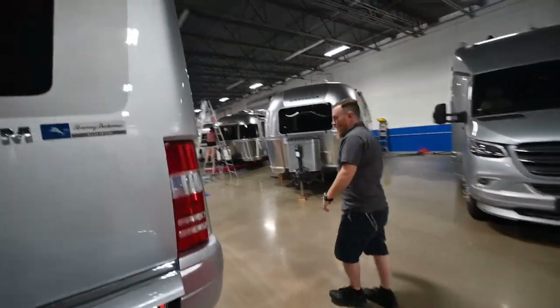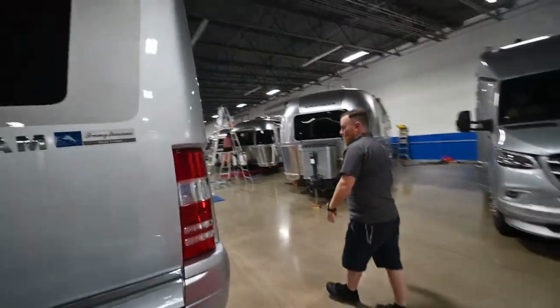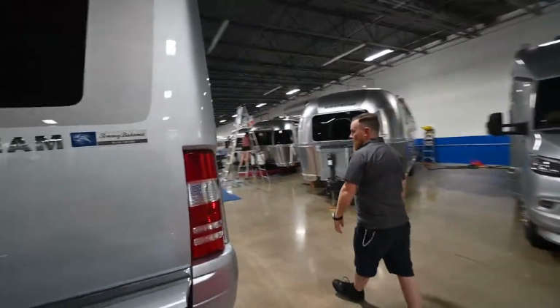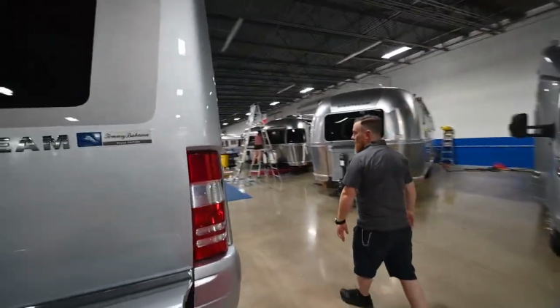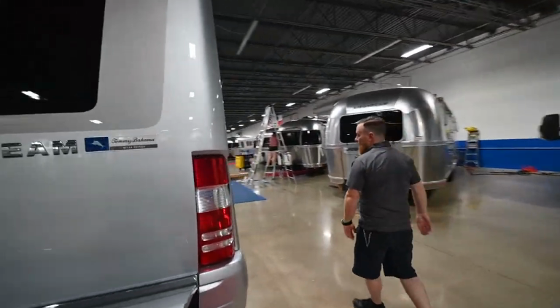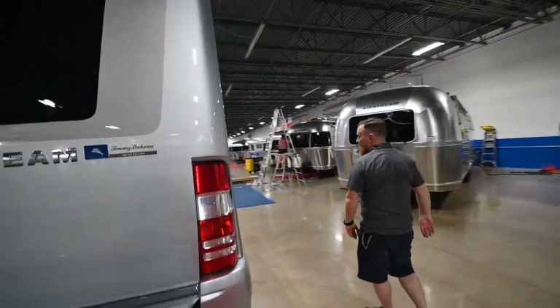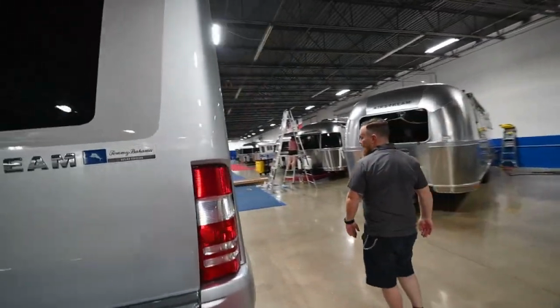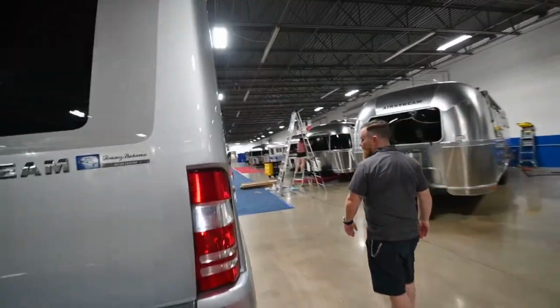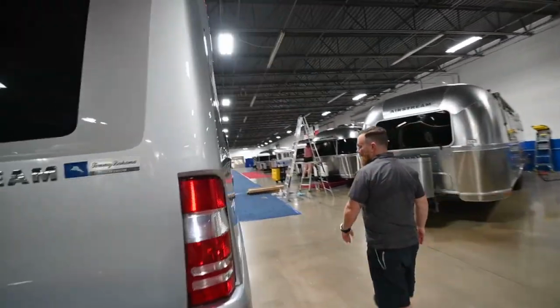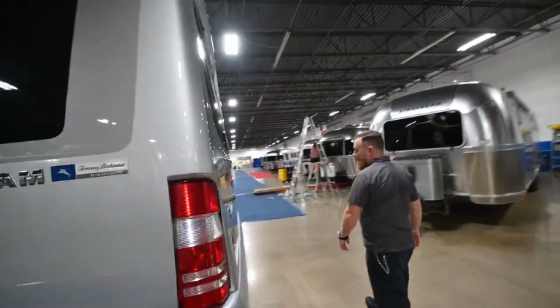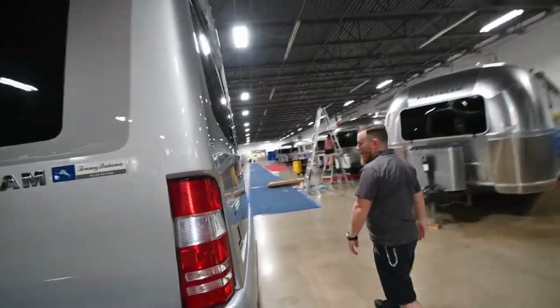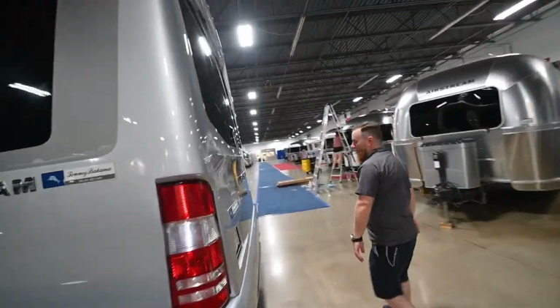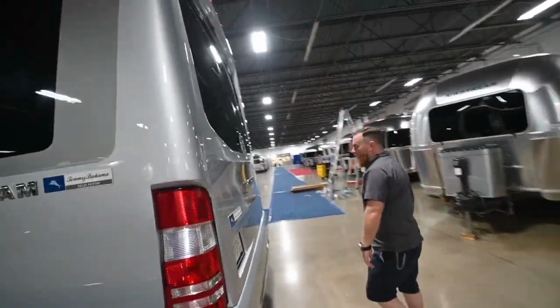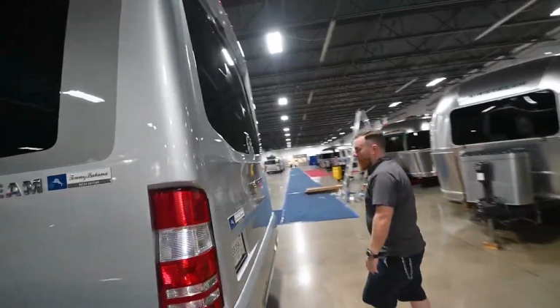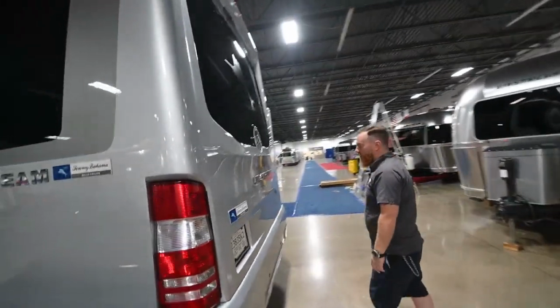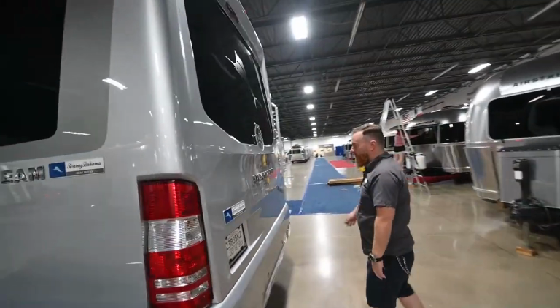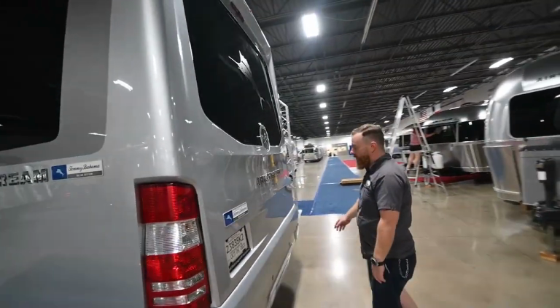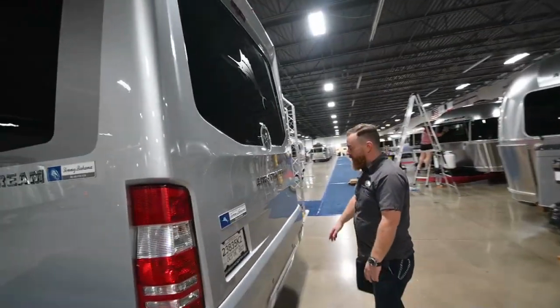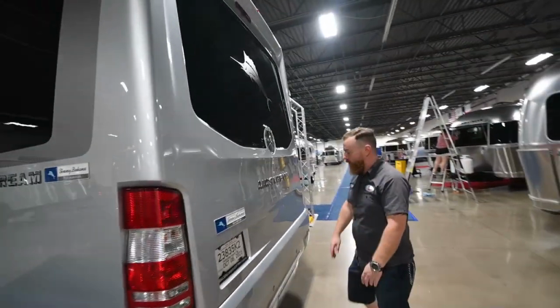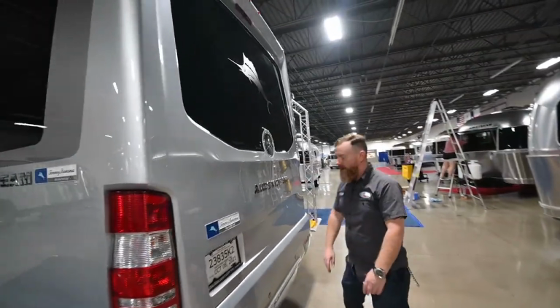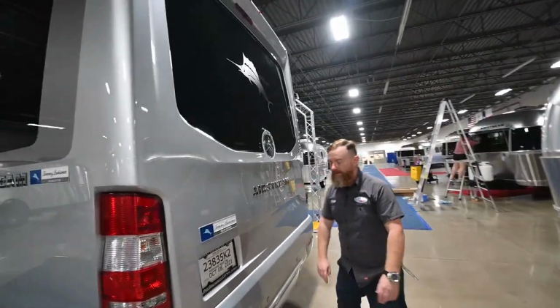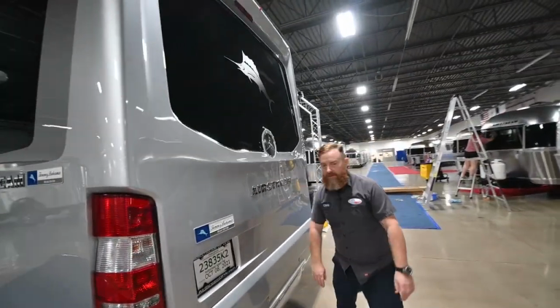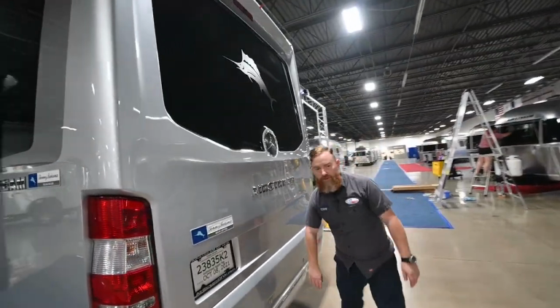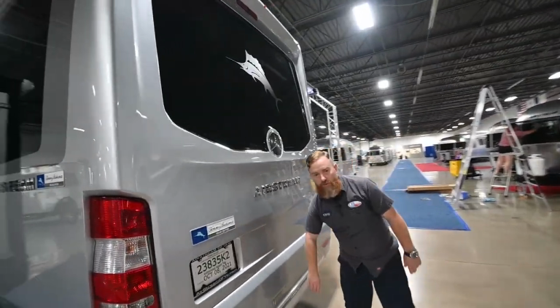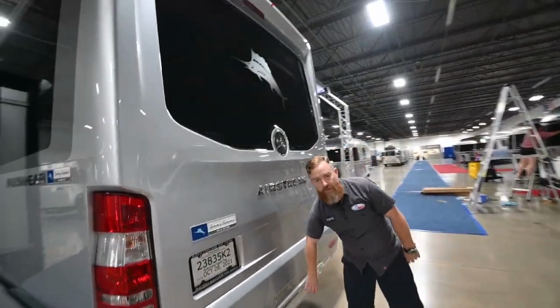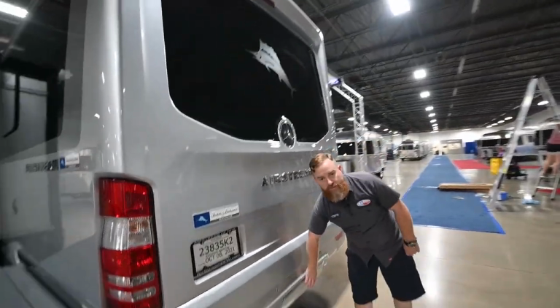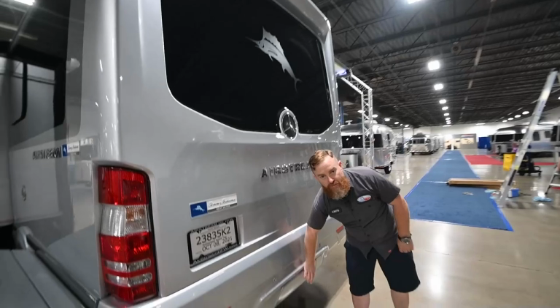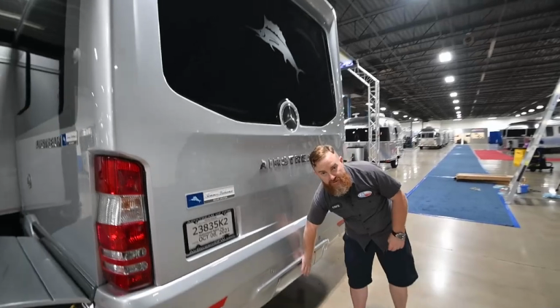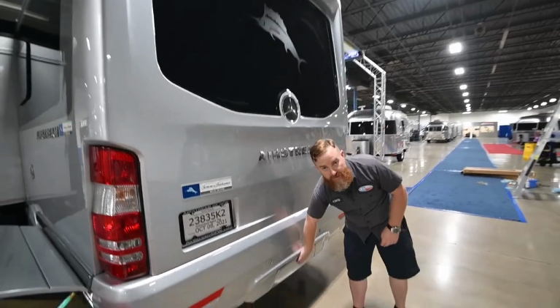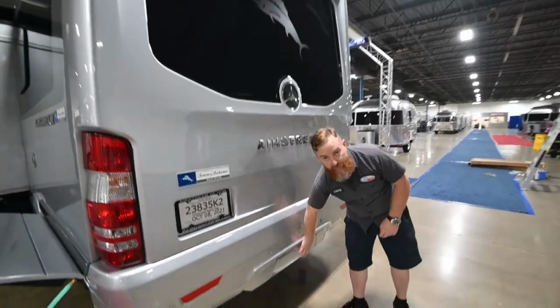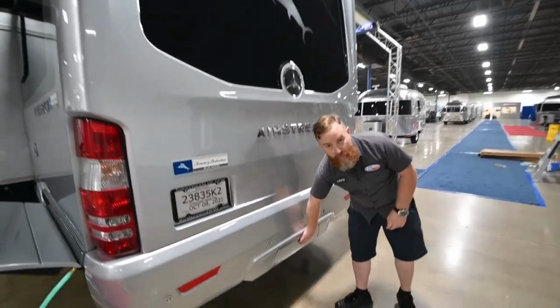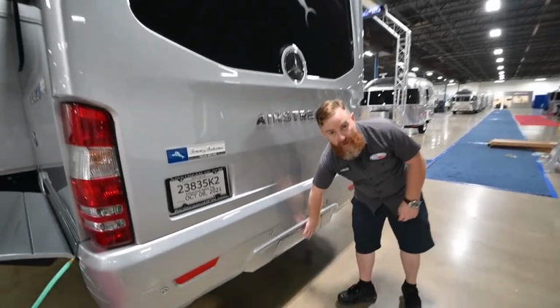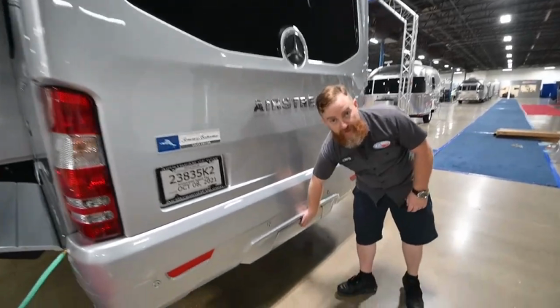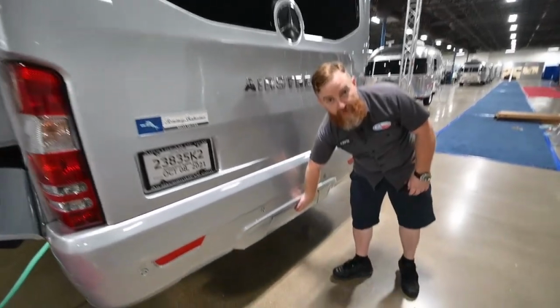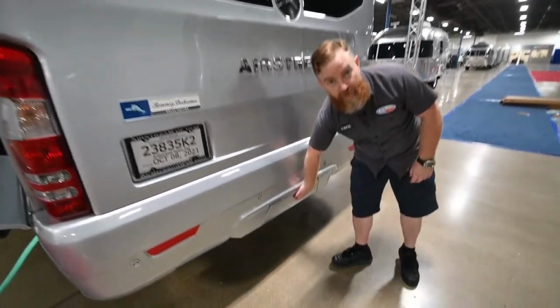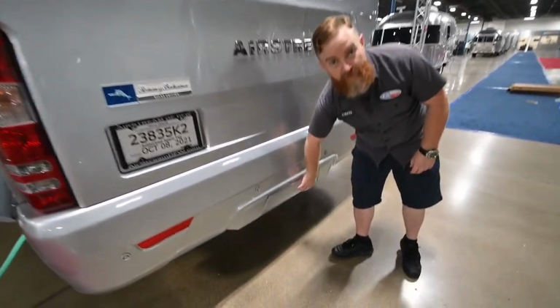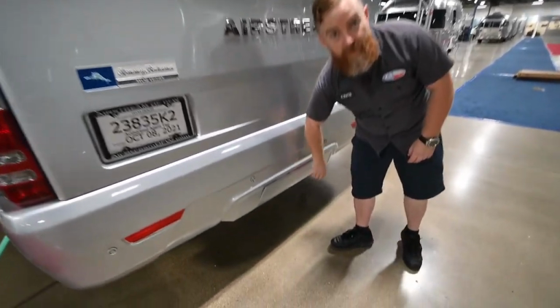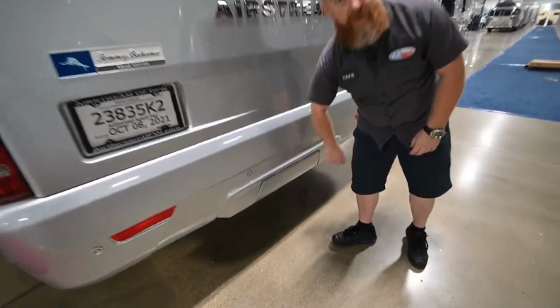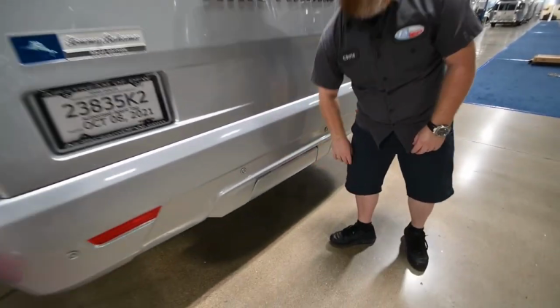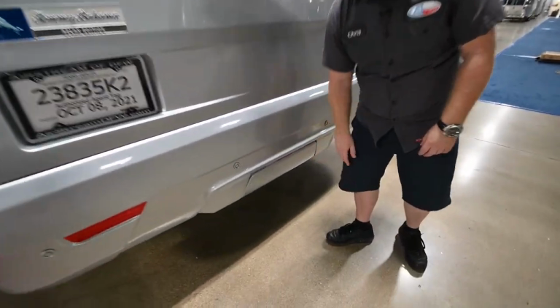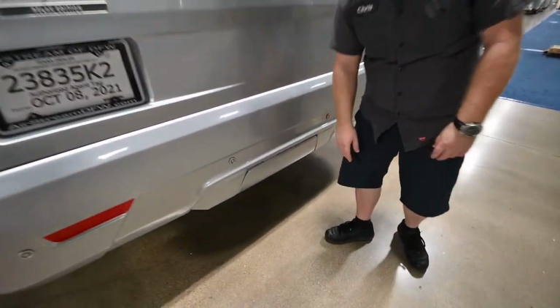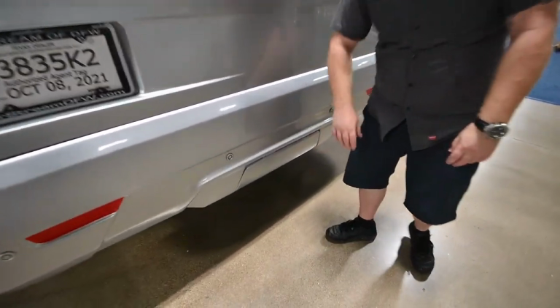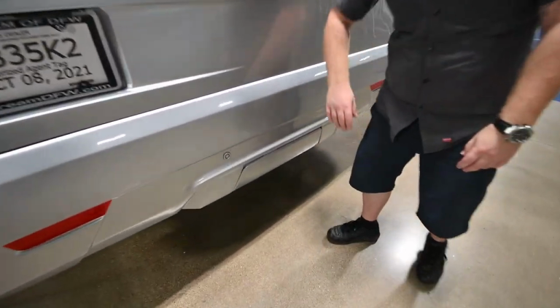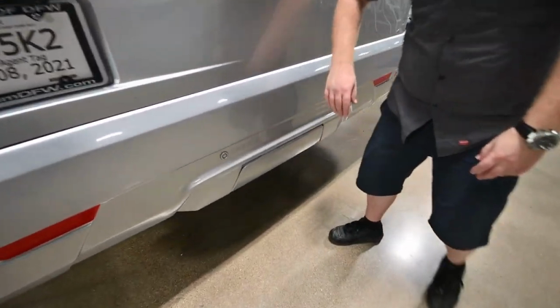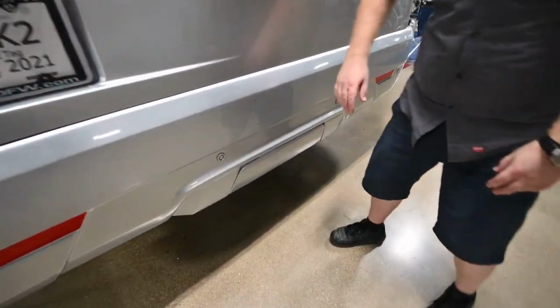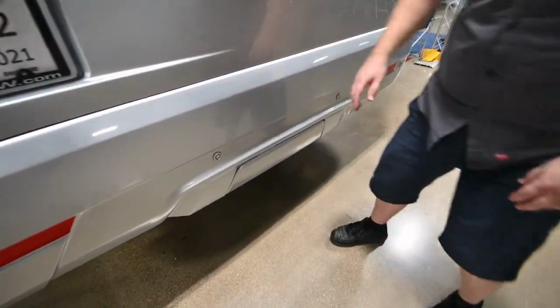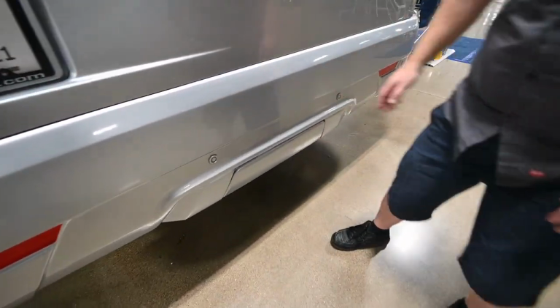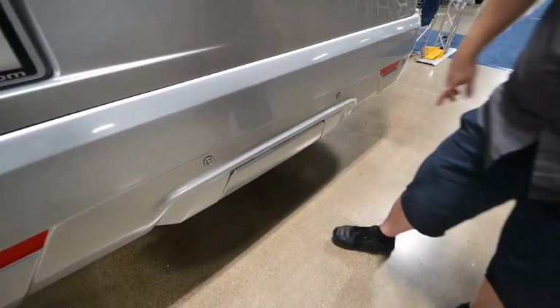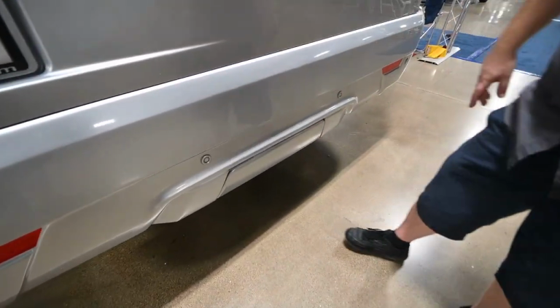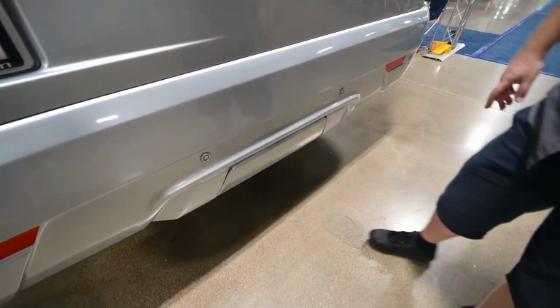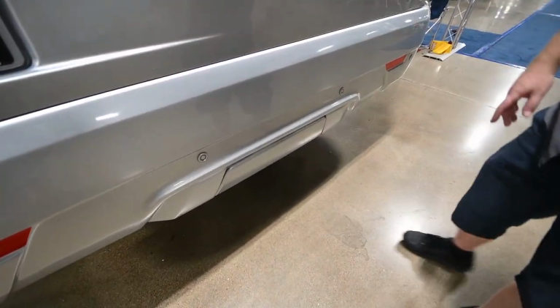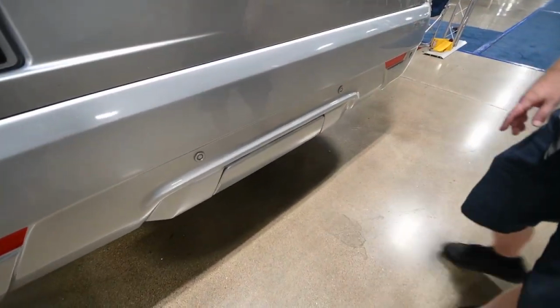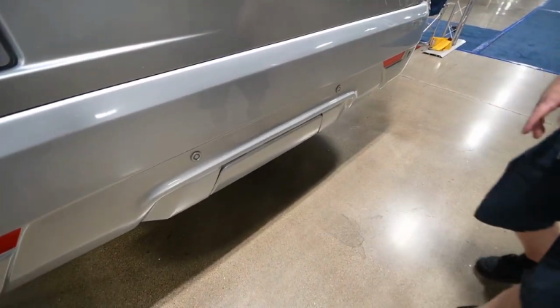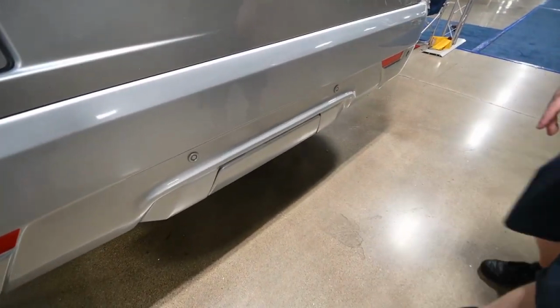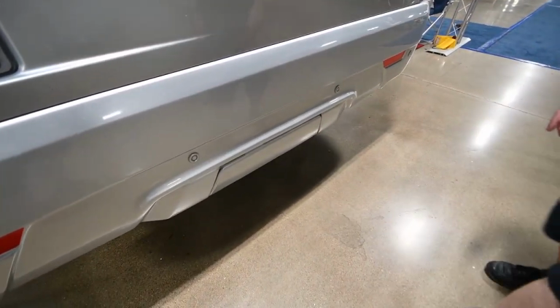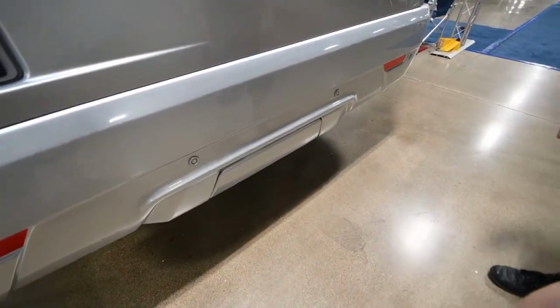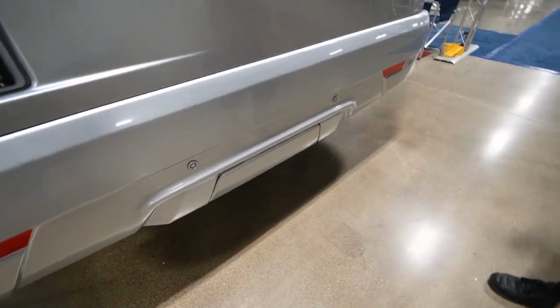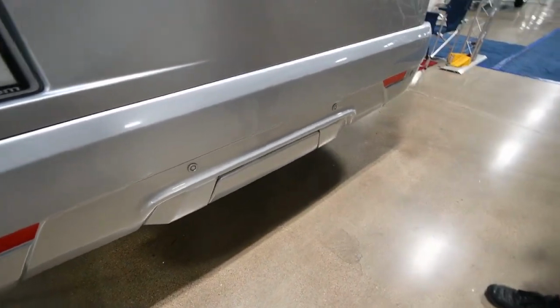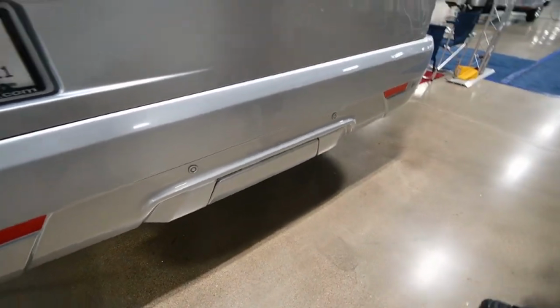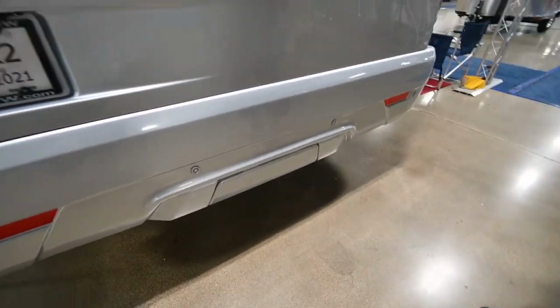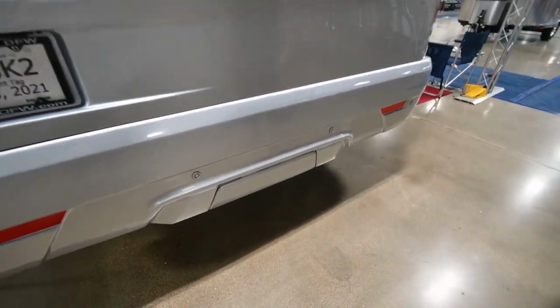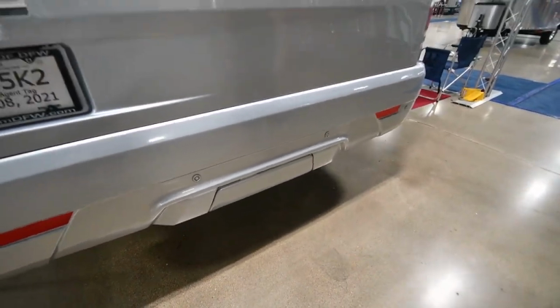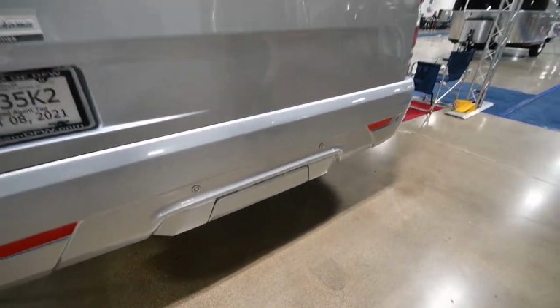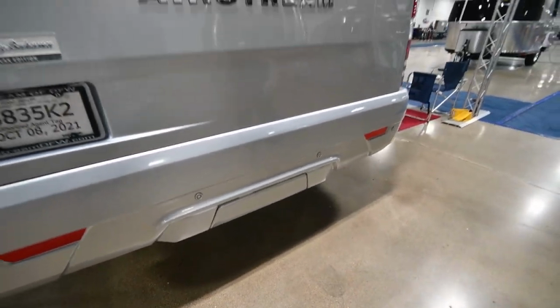Coming around the back corner, you do have a two-inch receiver right here. There is a pre-wired seven-pin under there as well.